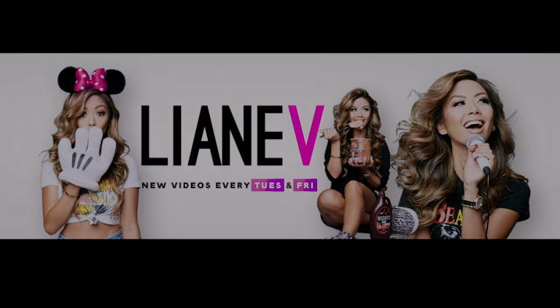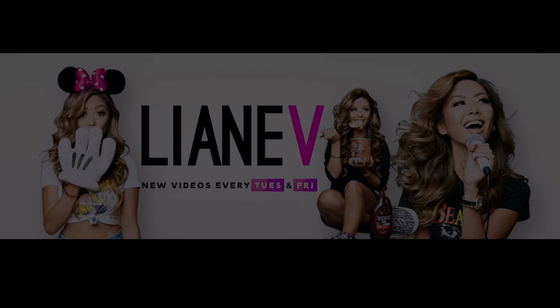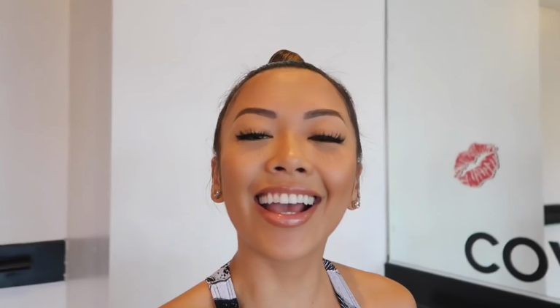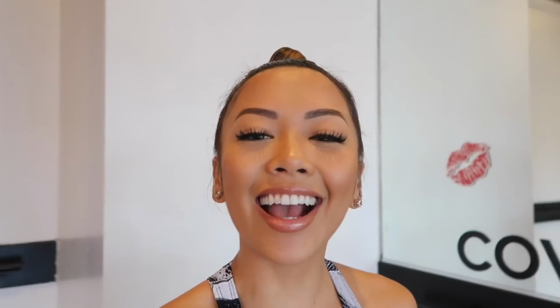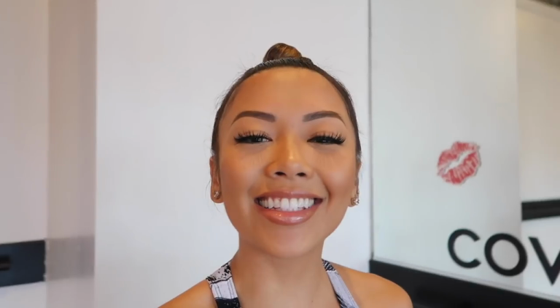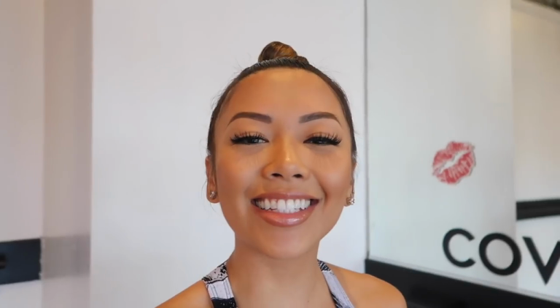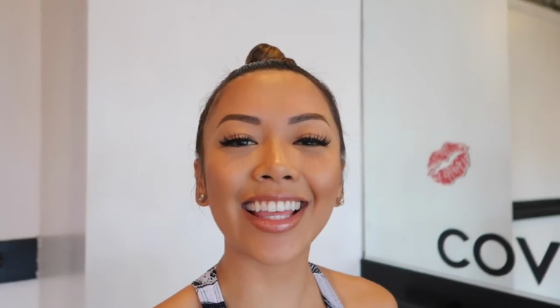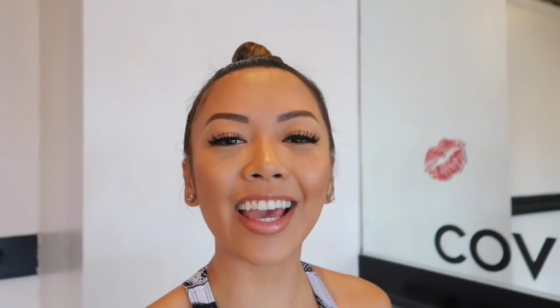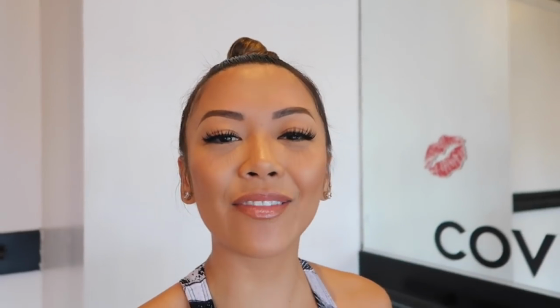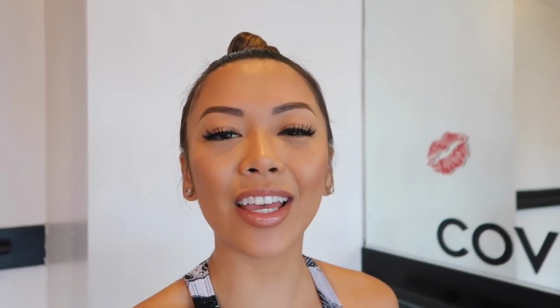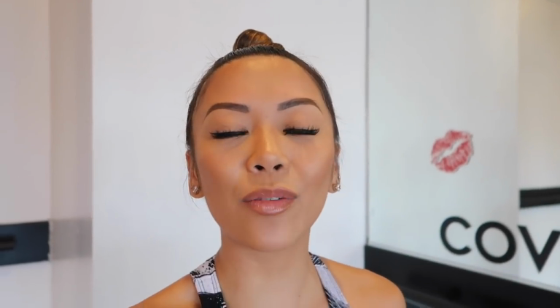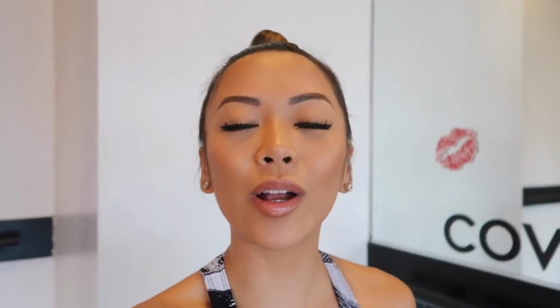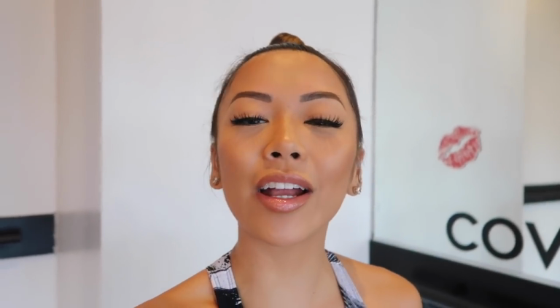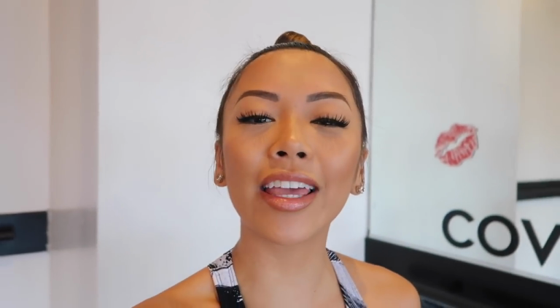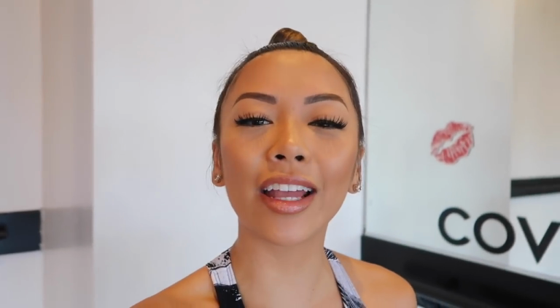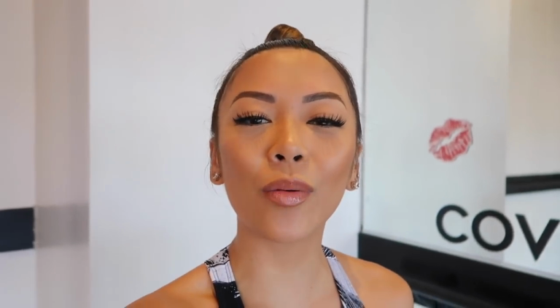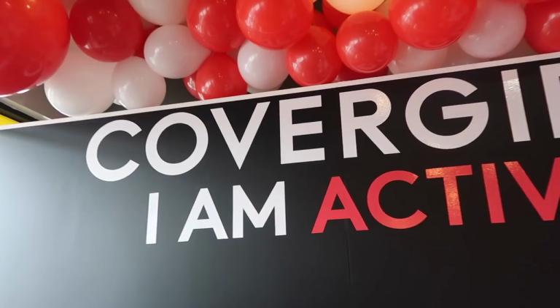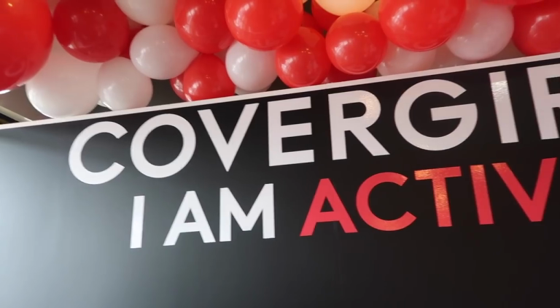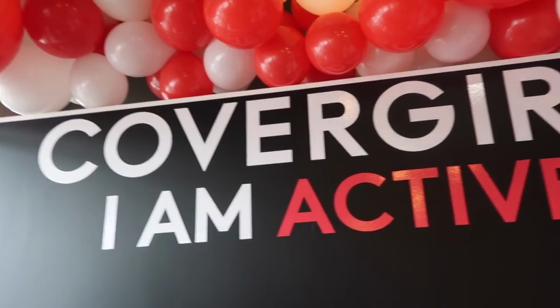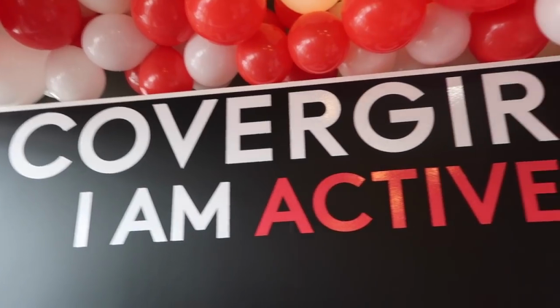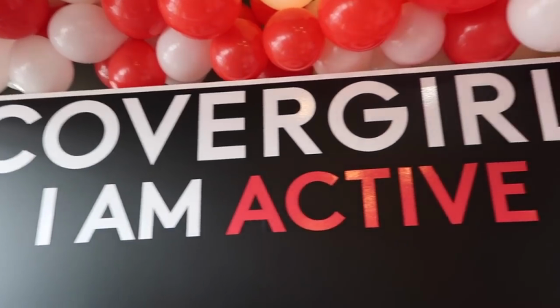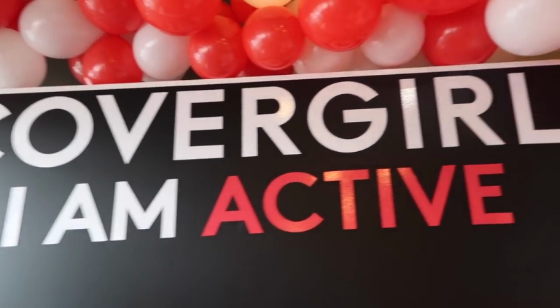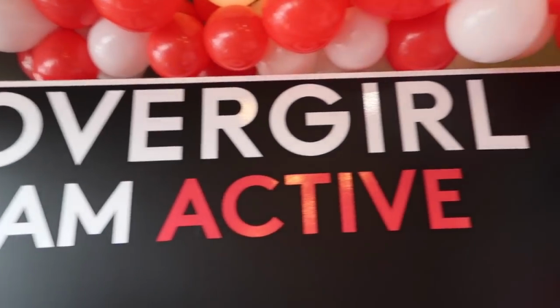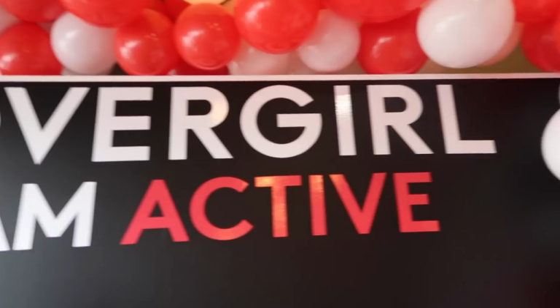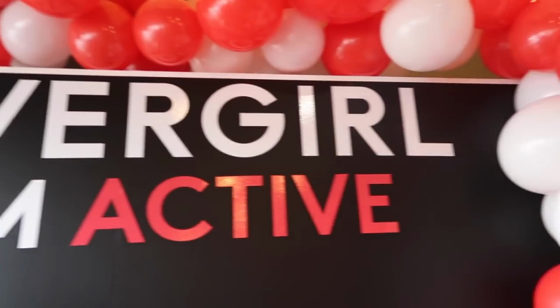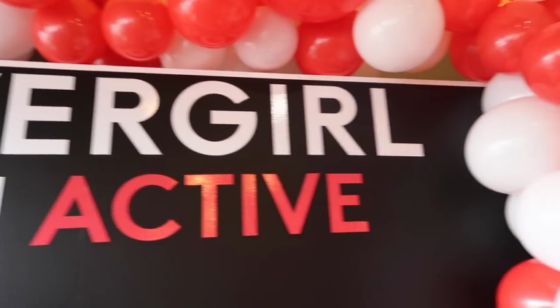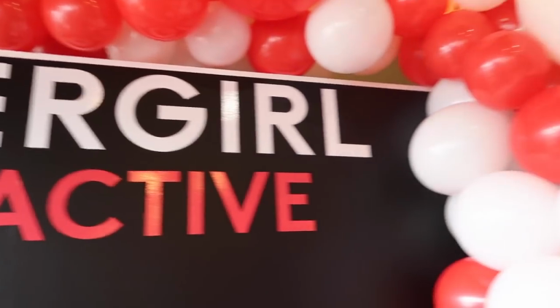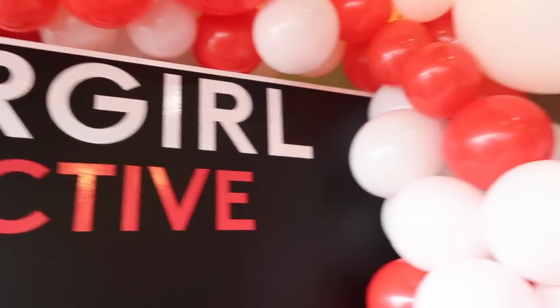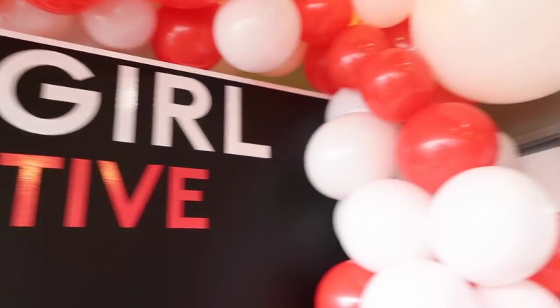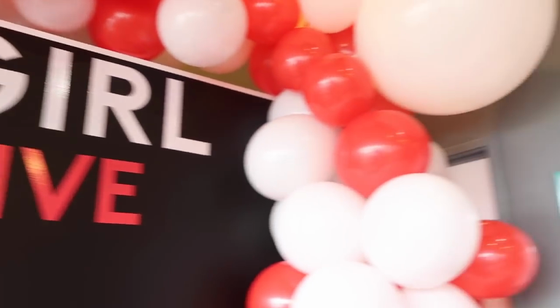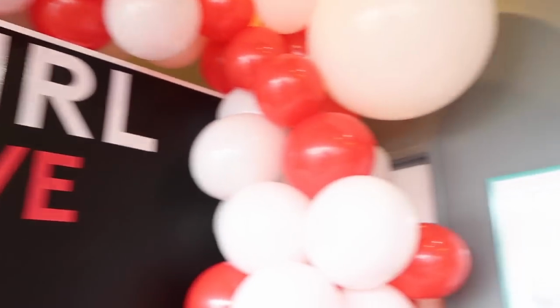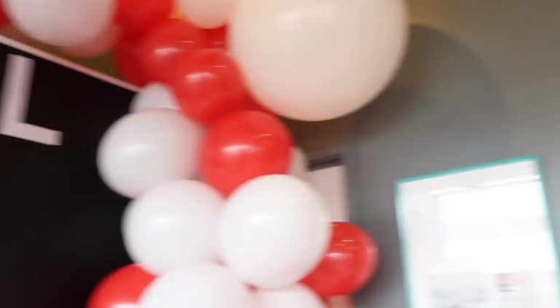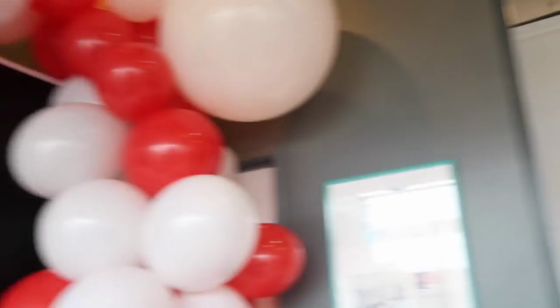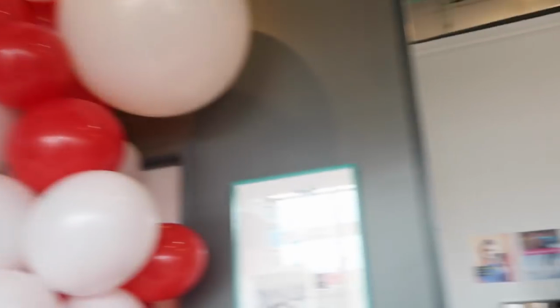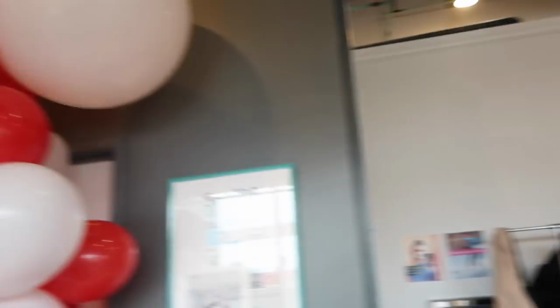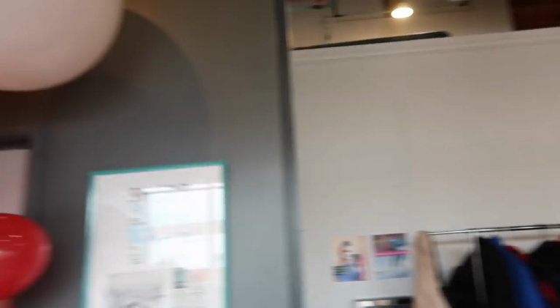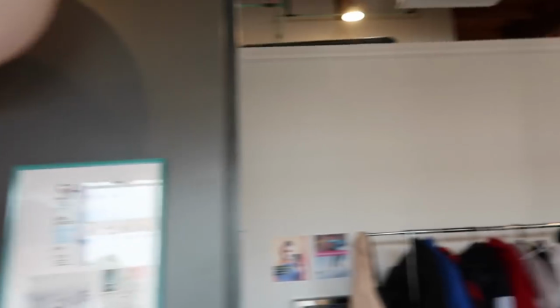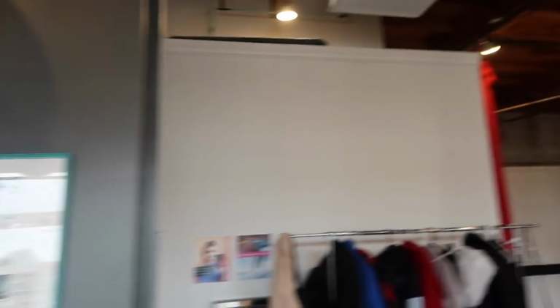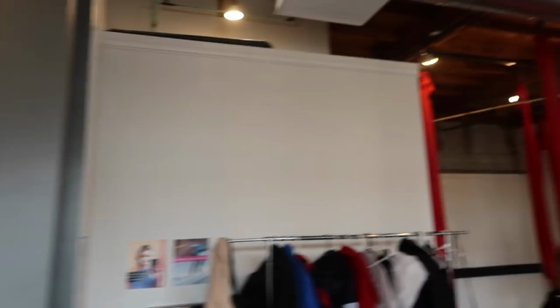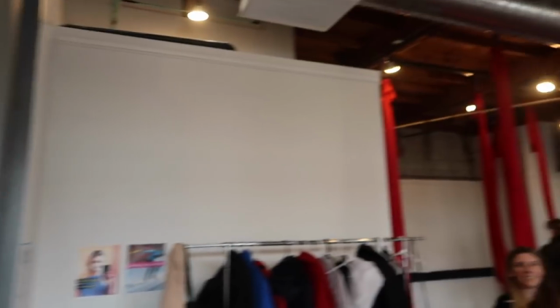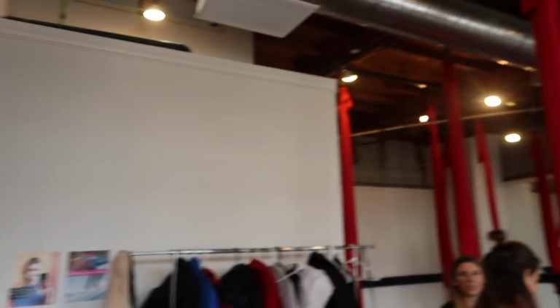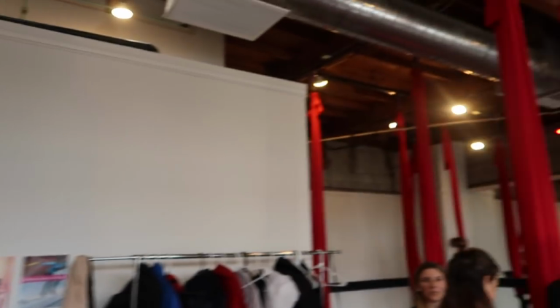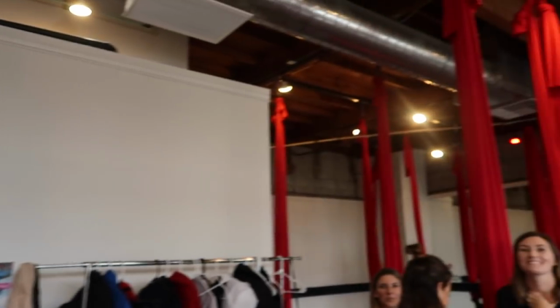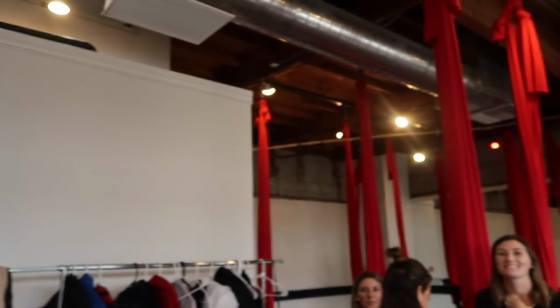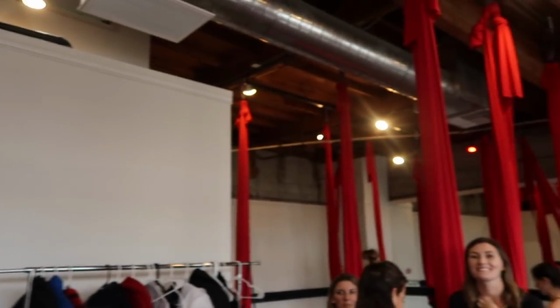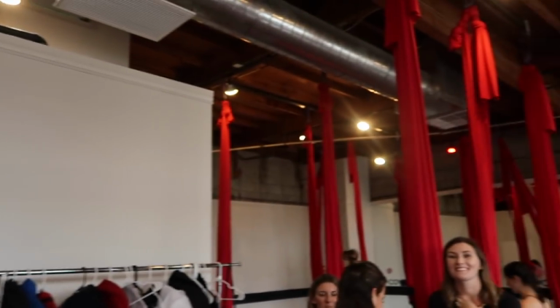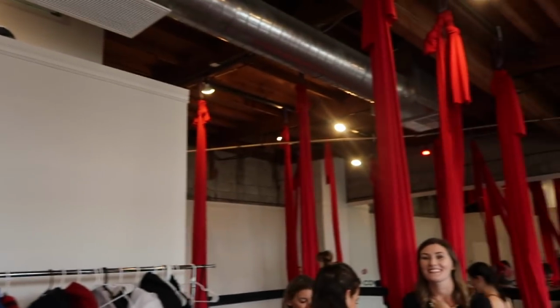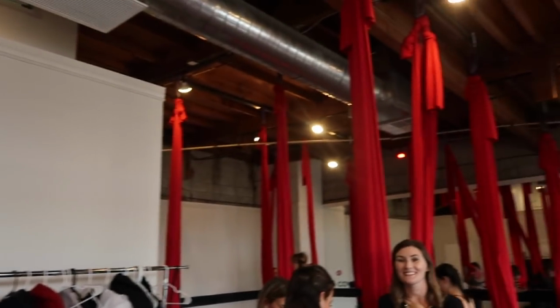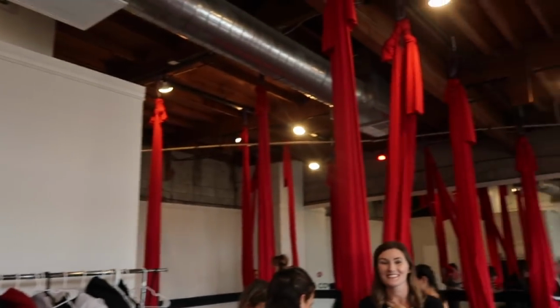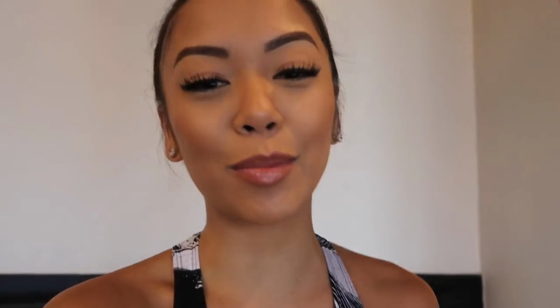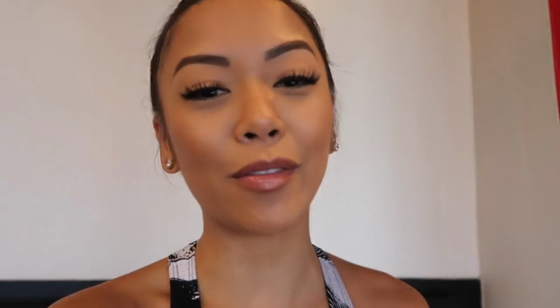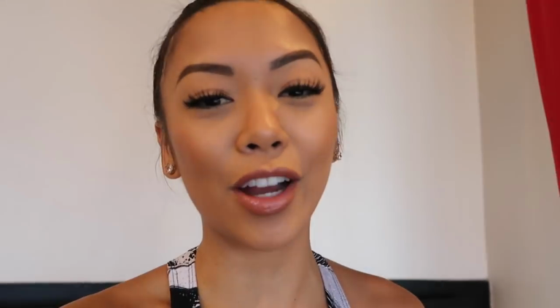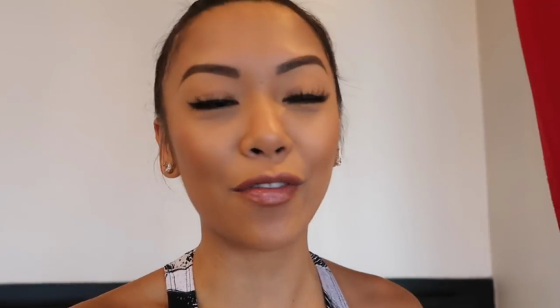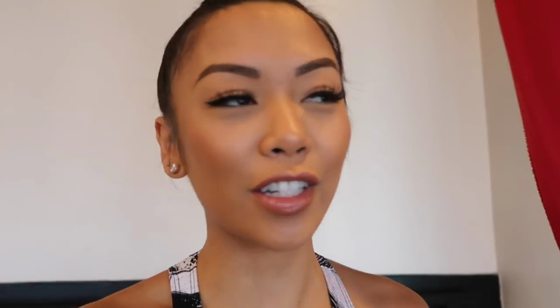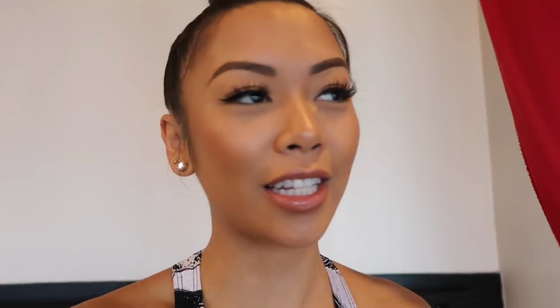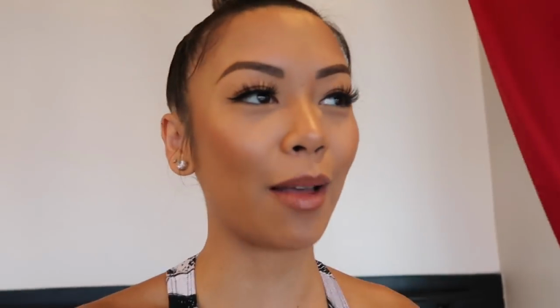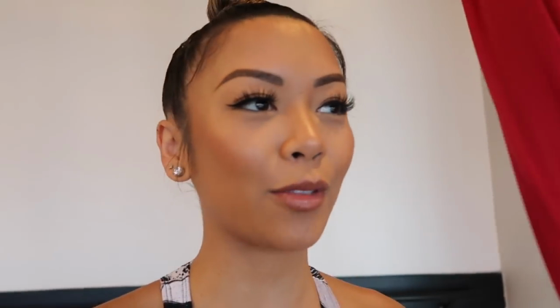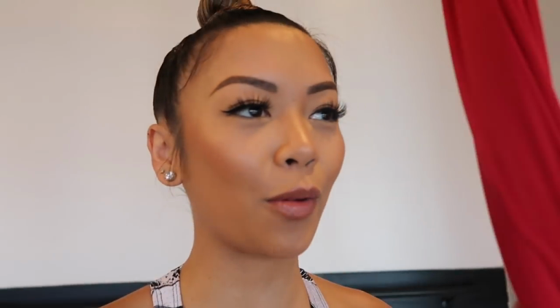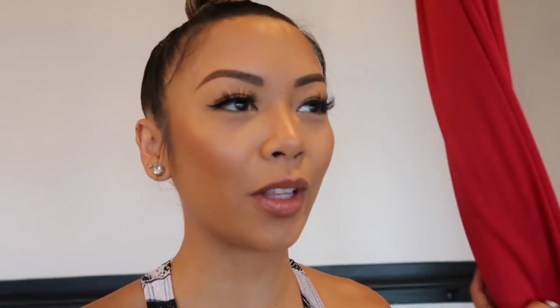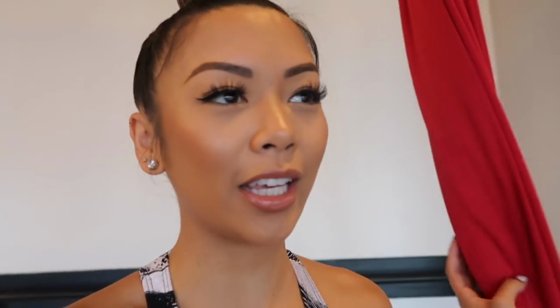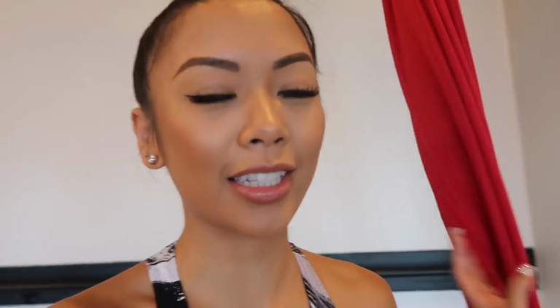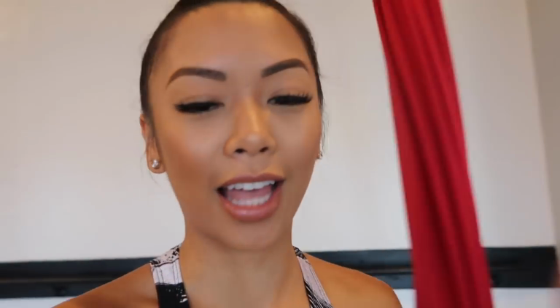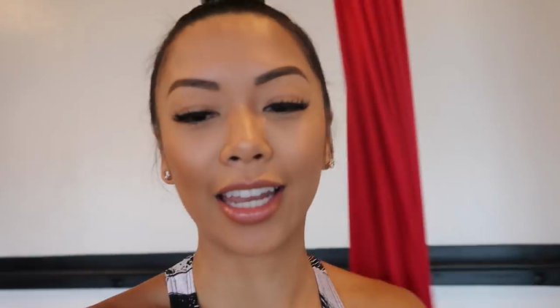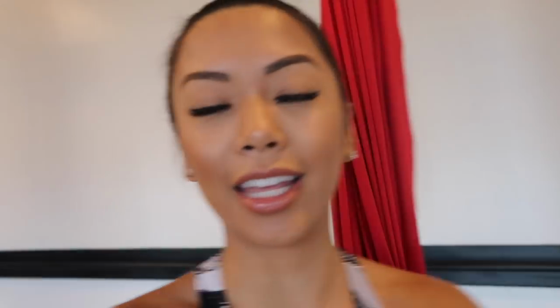Hey guys, it's LeAndy and we're here with CoverGirl at Air Los Angeles. I've never done this before — it's my very first time, so I'm really excited.